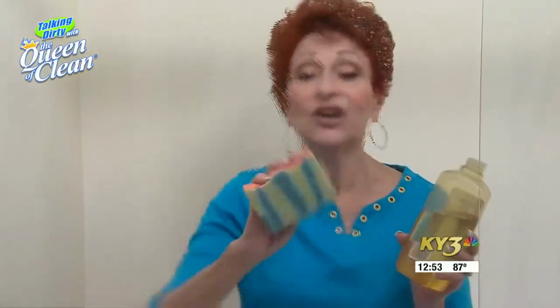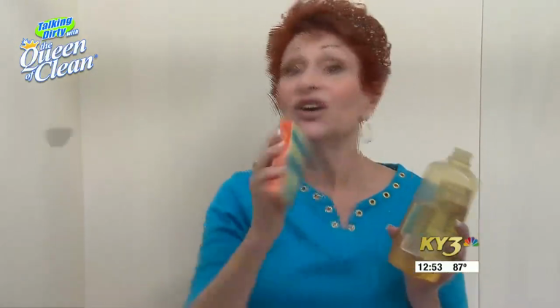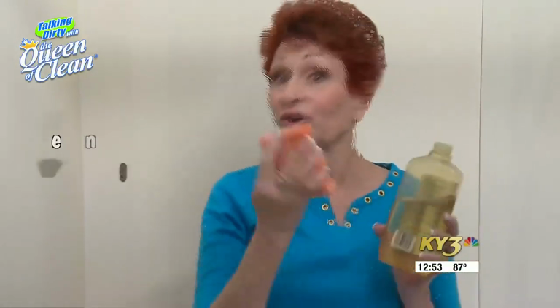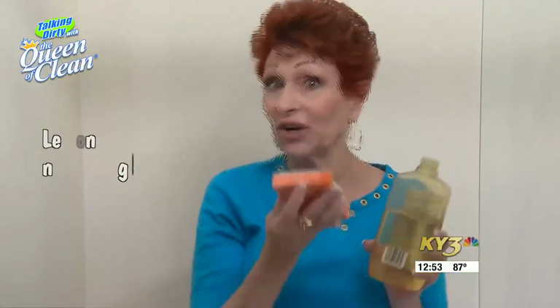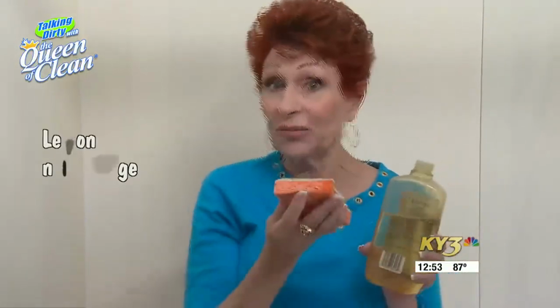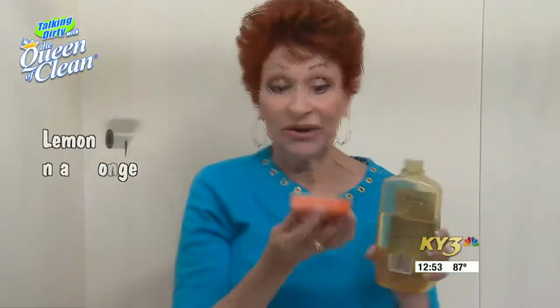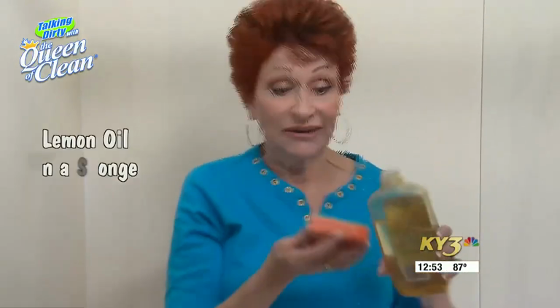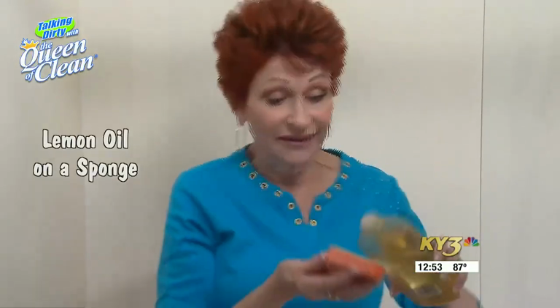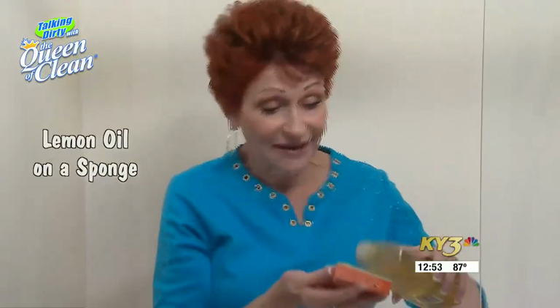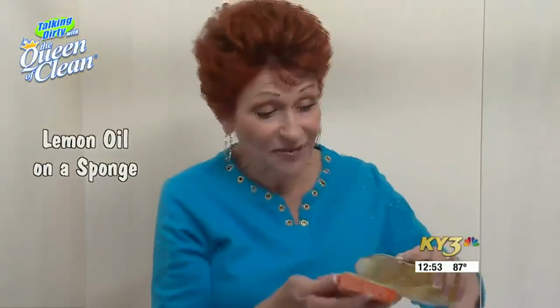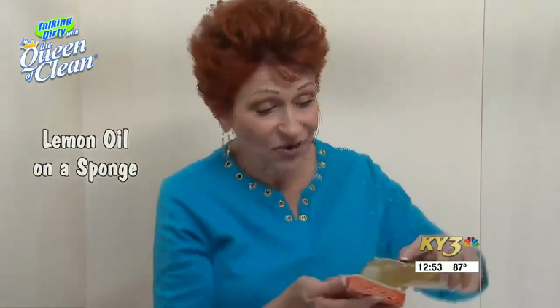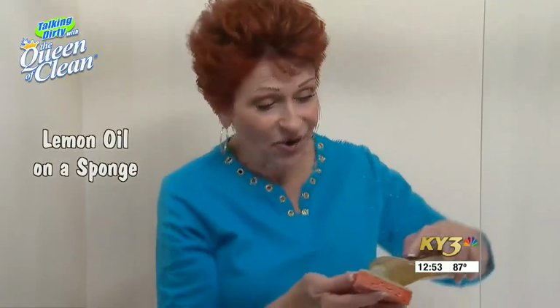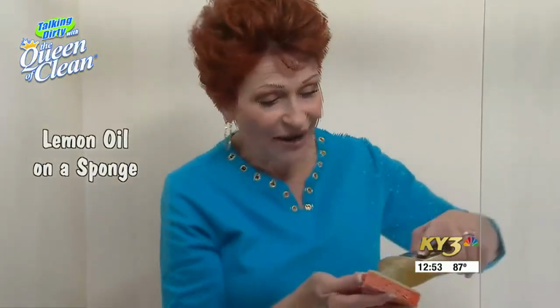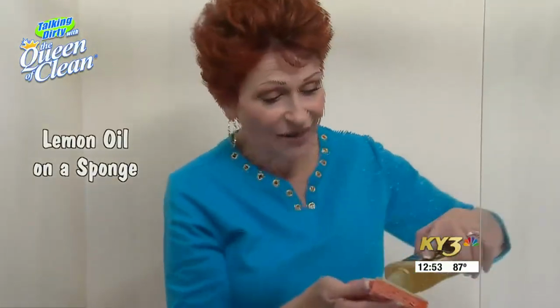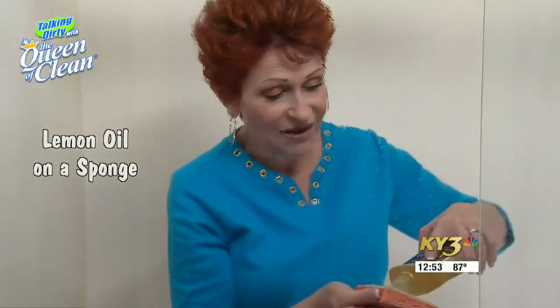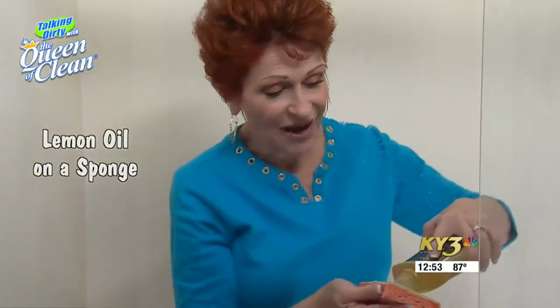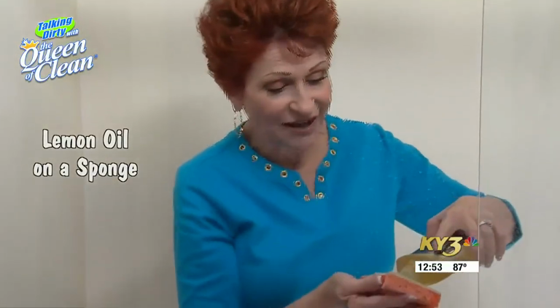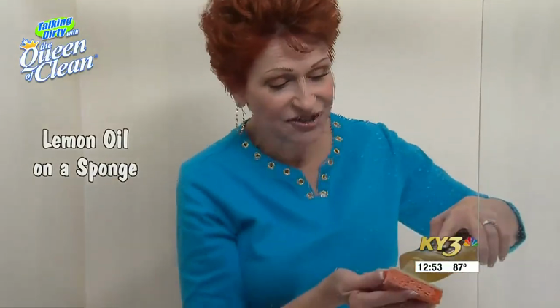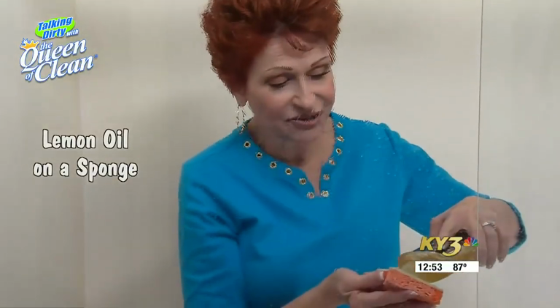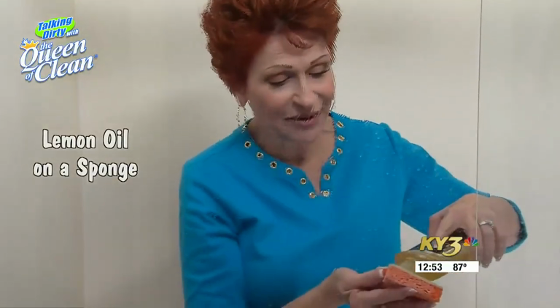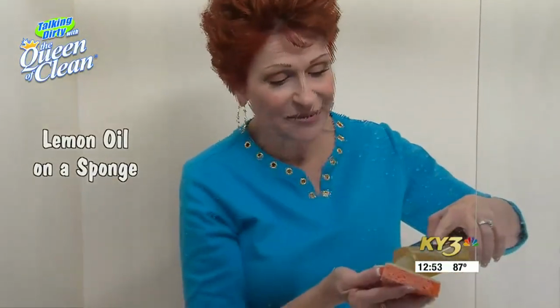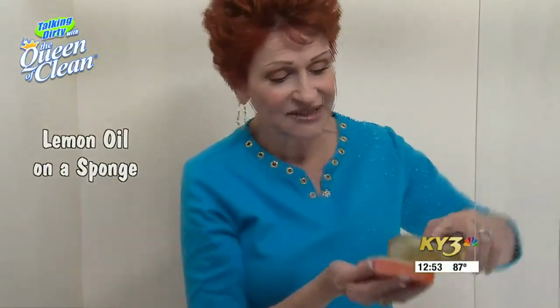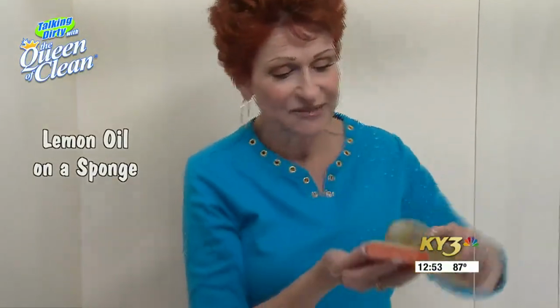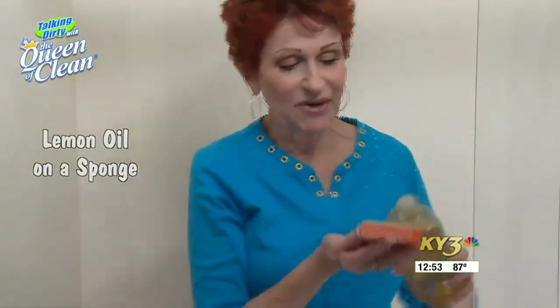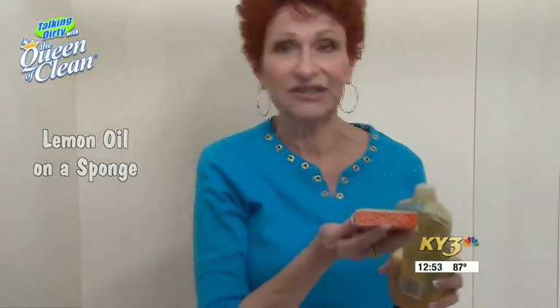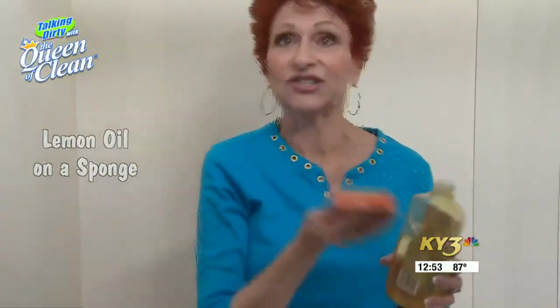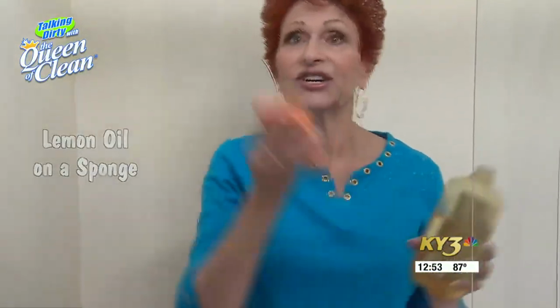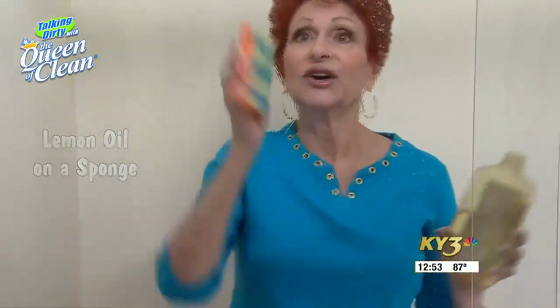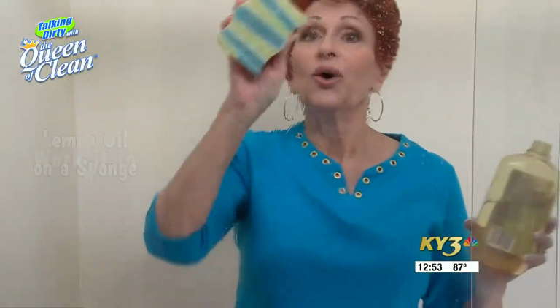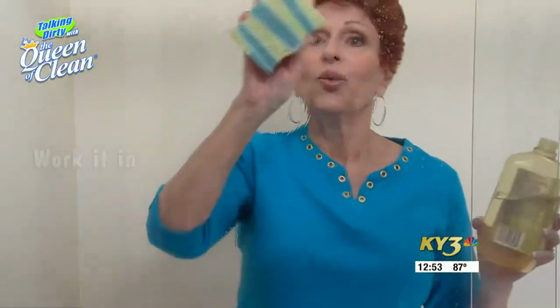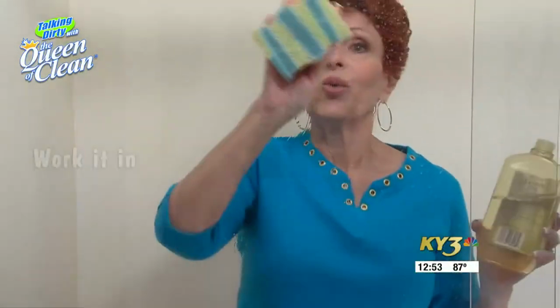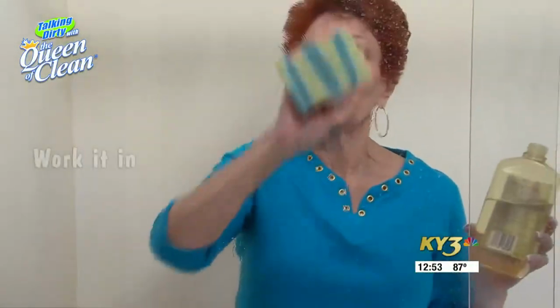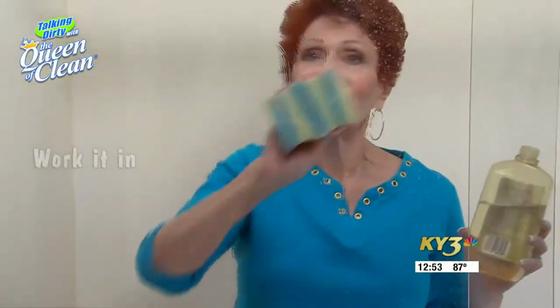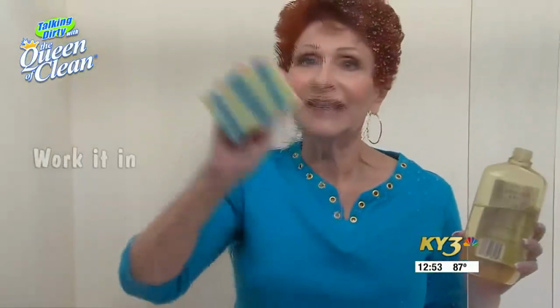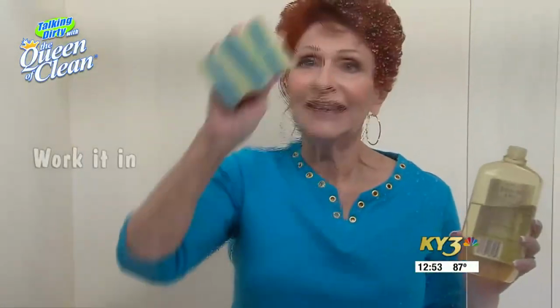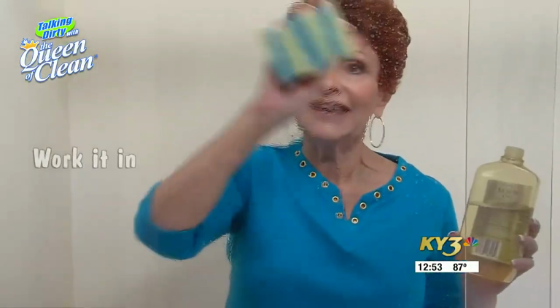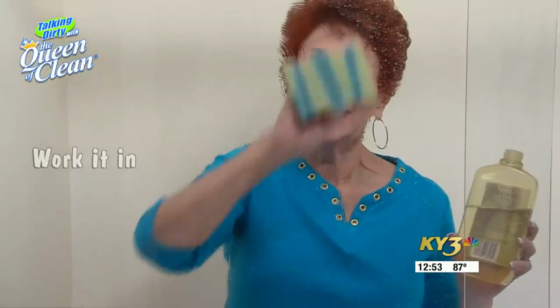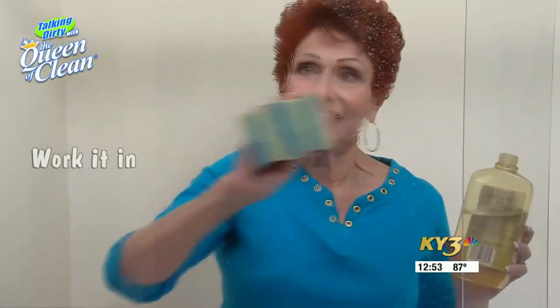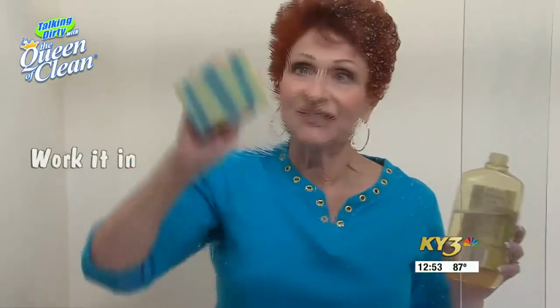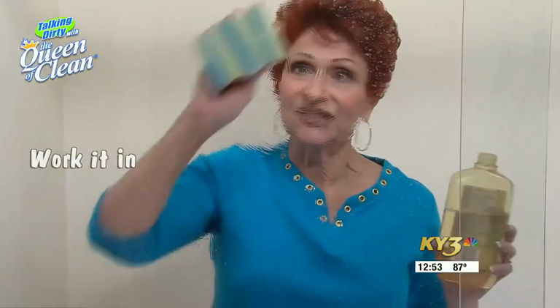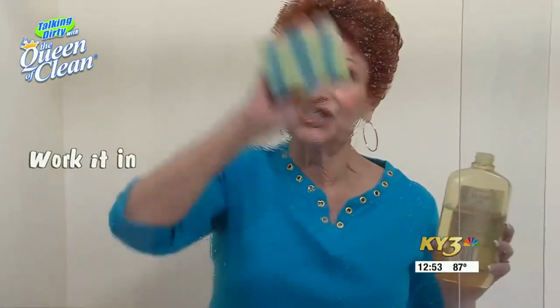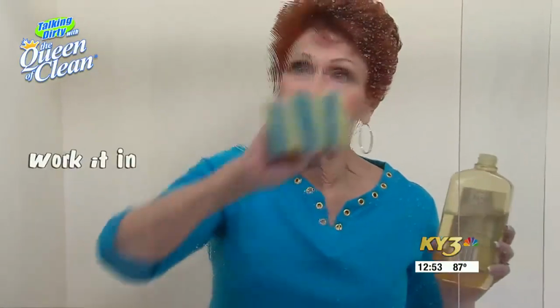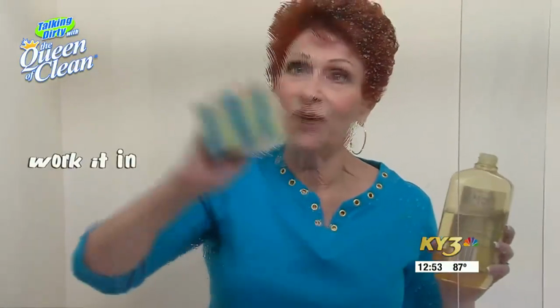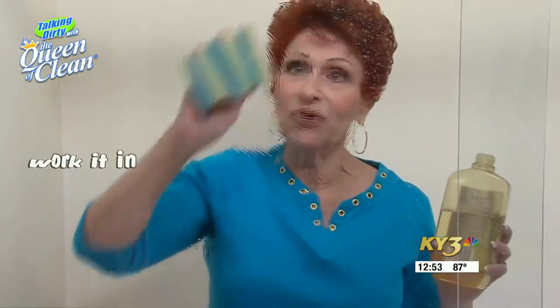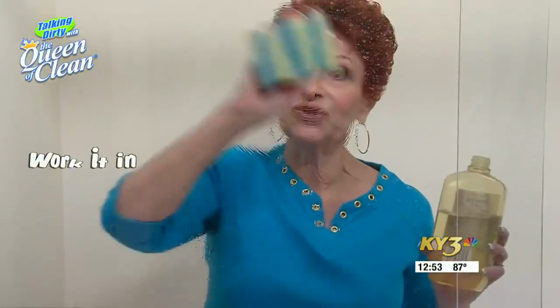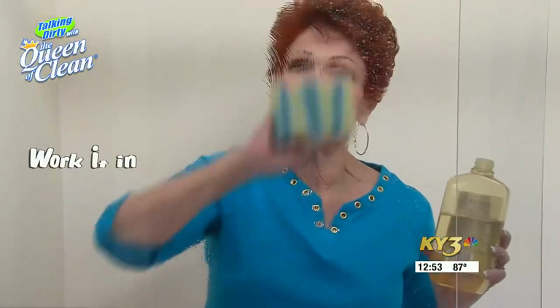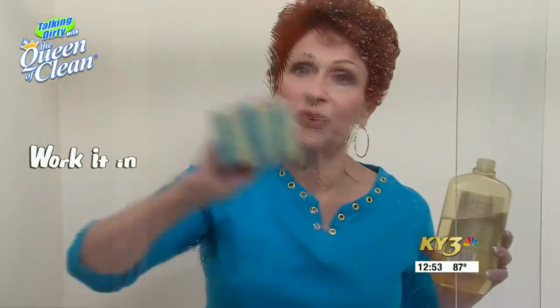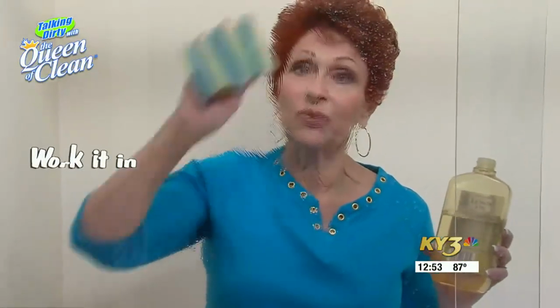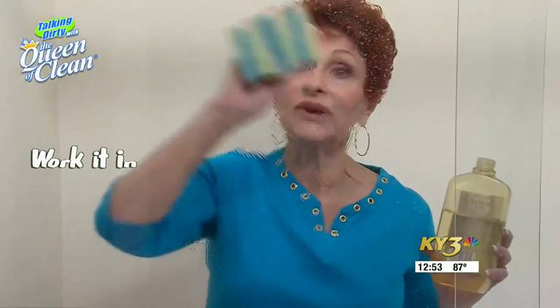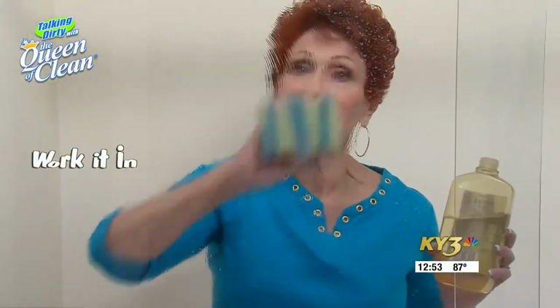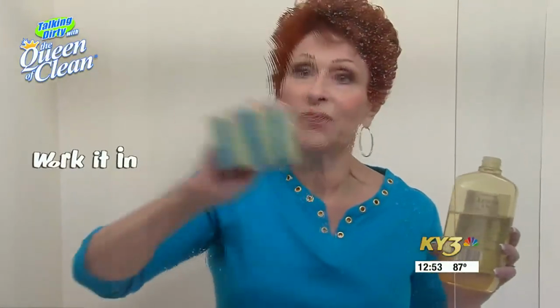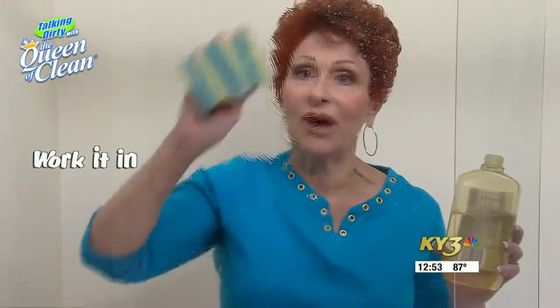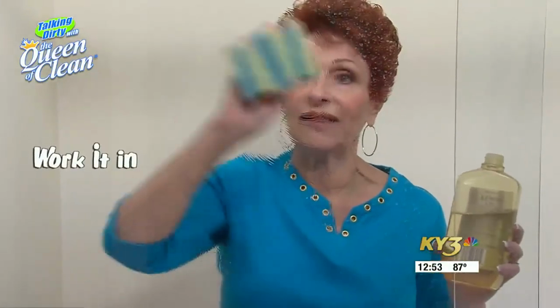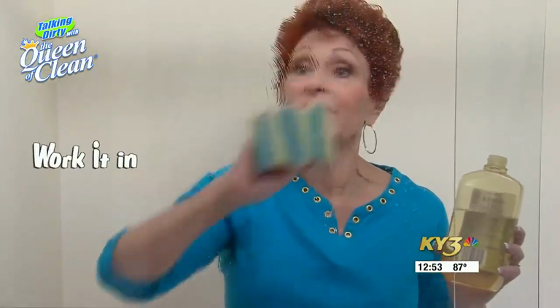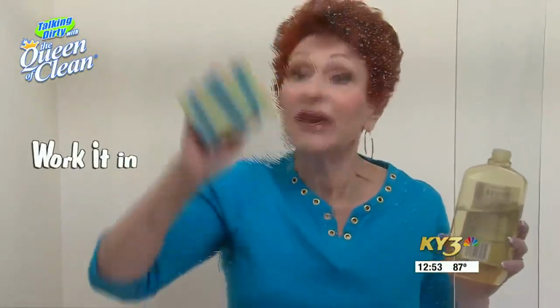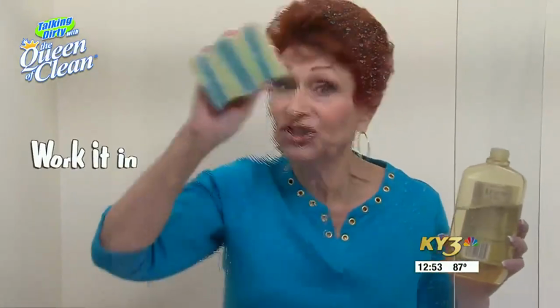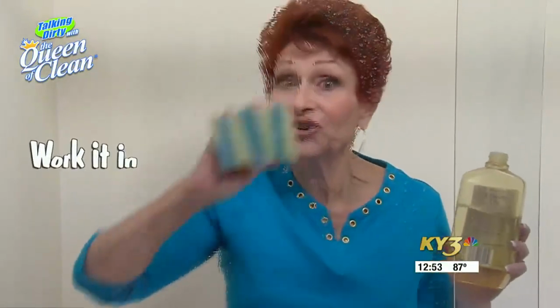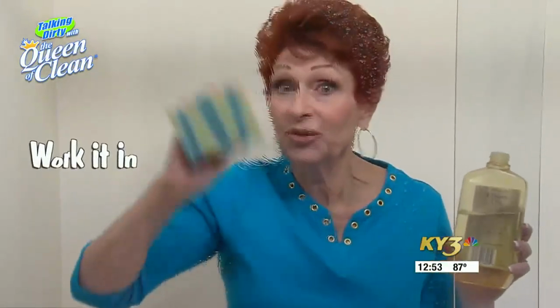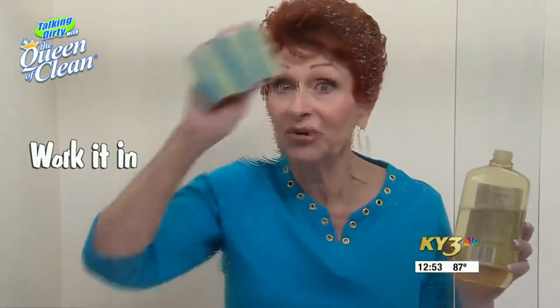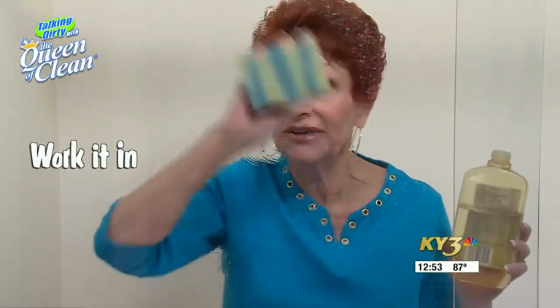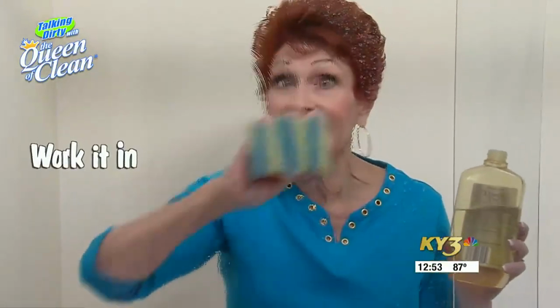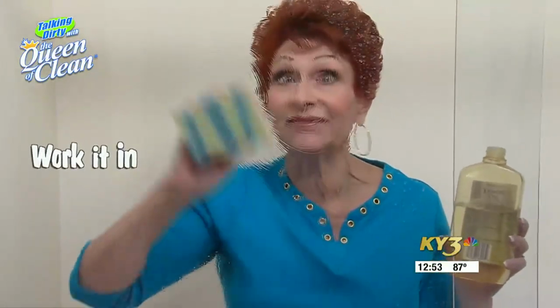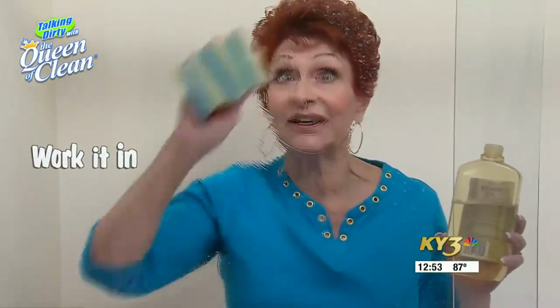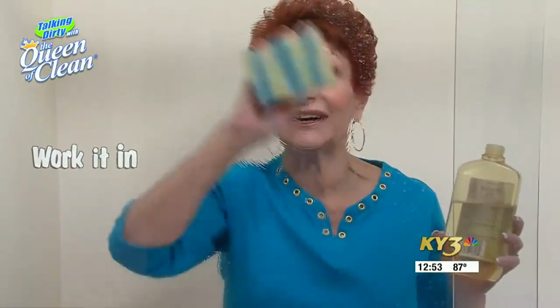You're going to put the lemon oil on a scrubbing sponge, work it over the door really well, and make sure you put enough on.